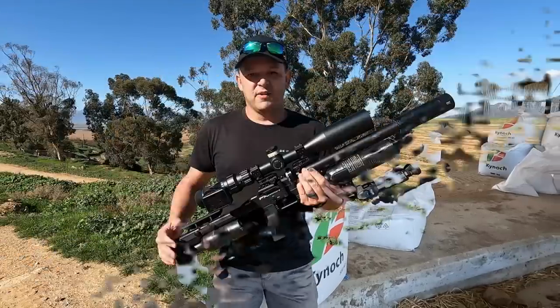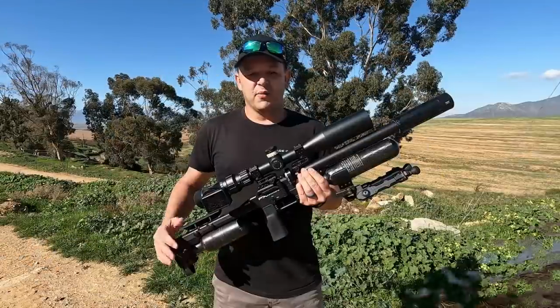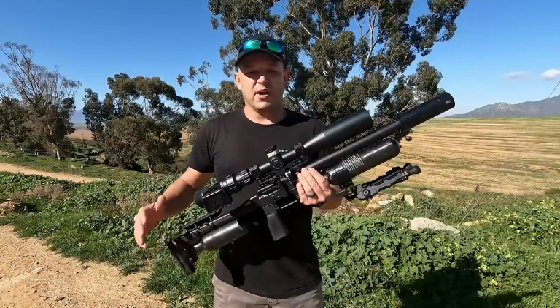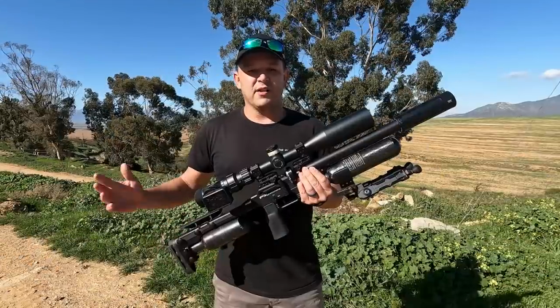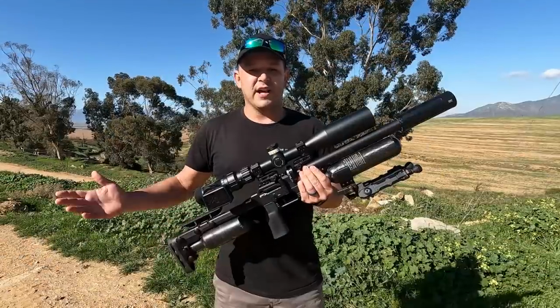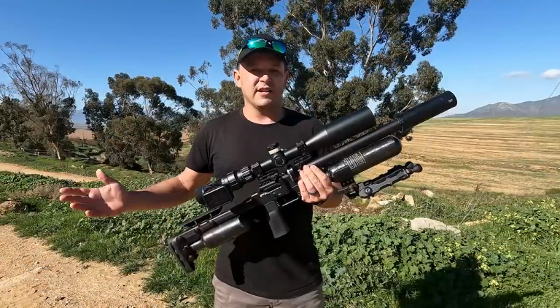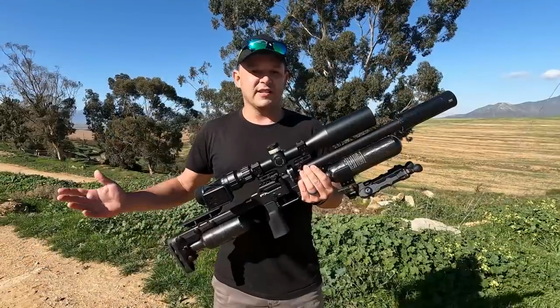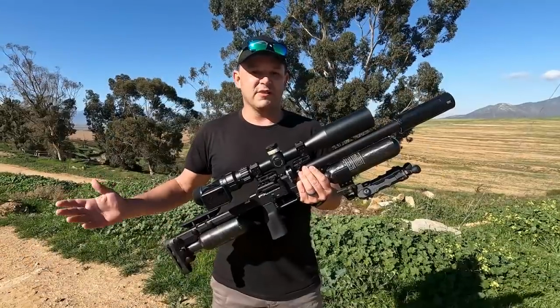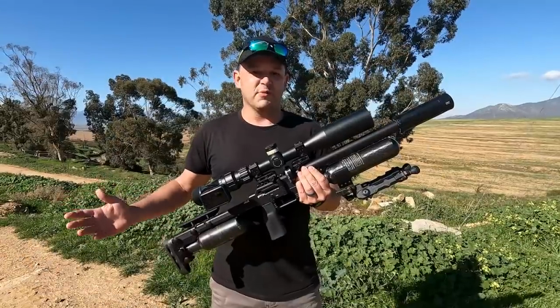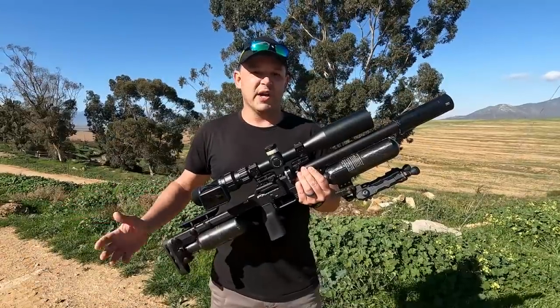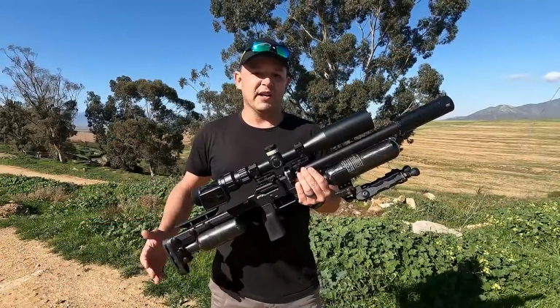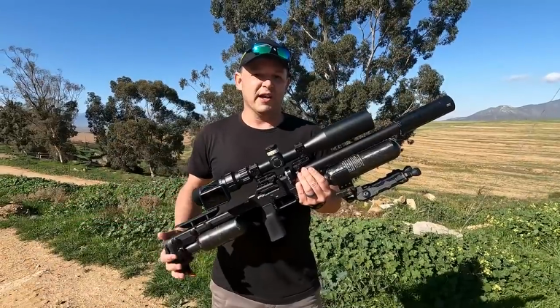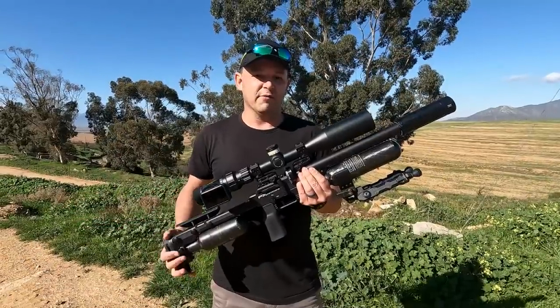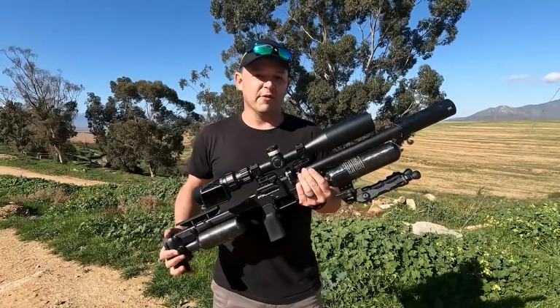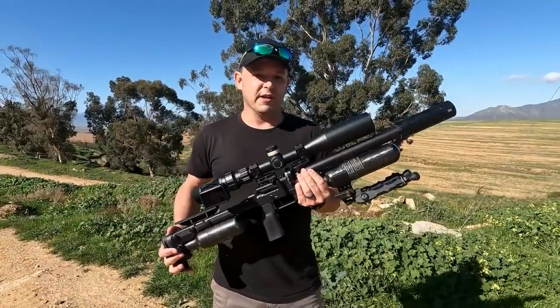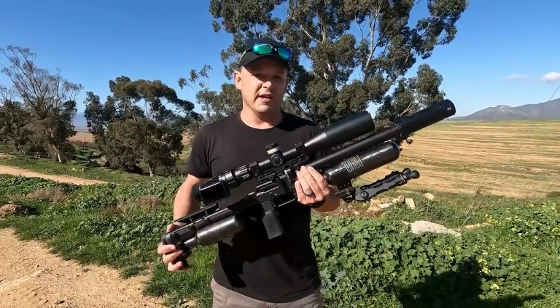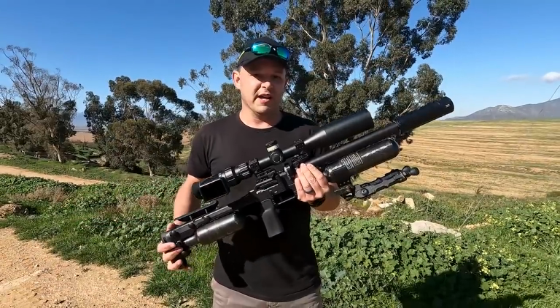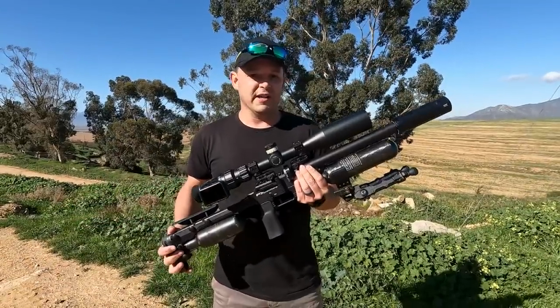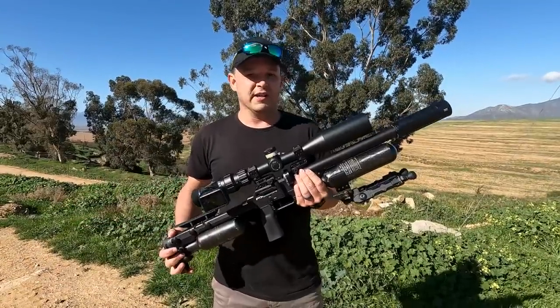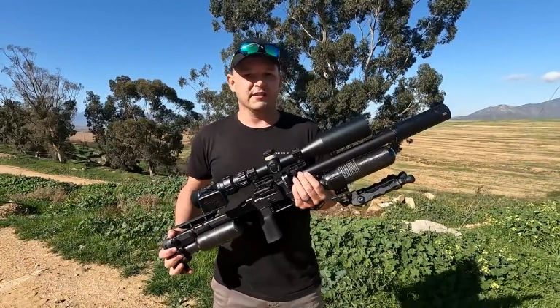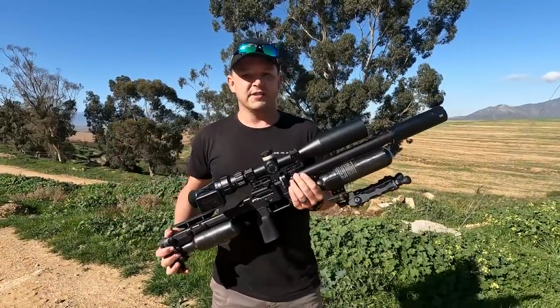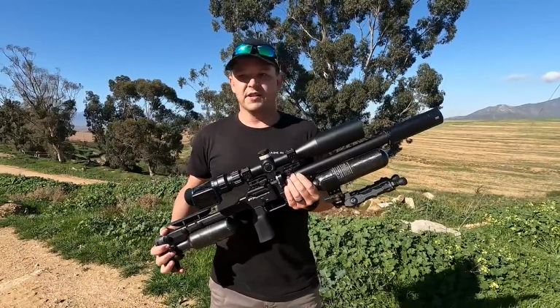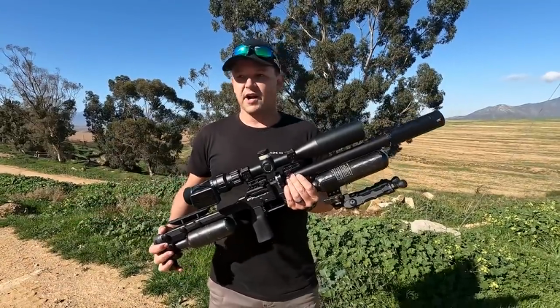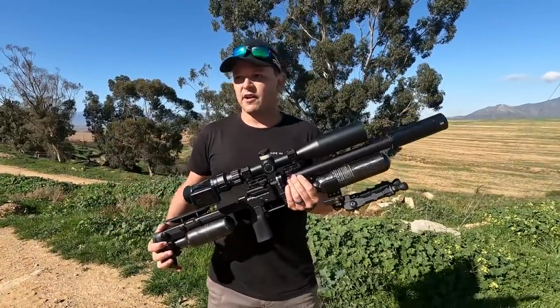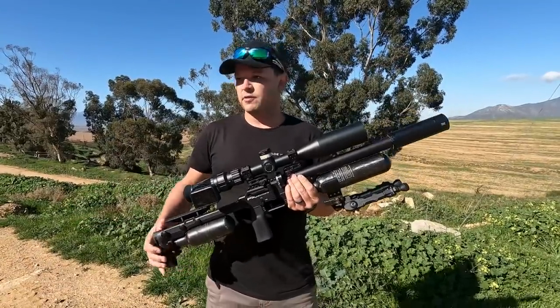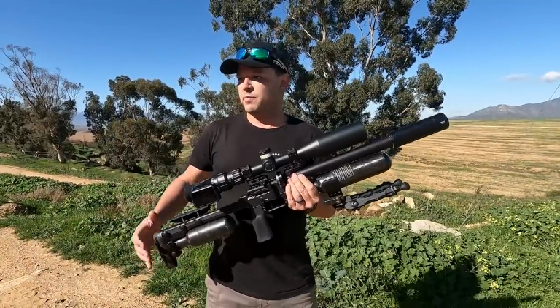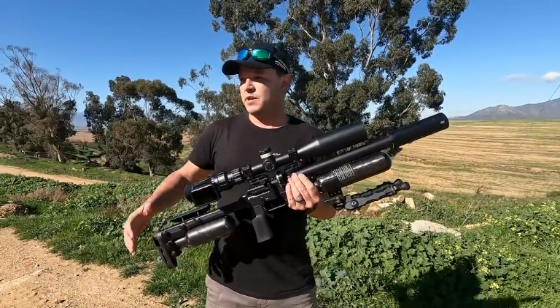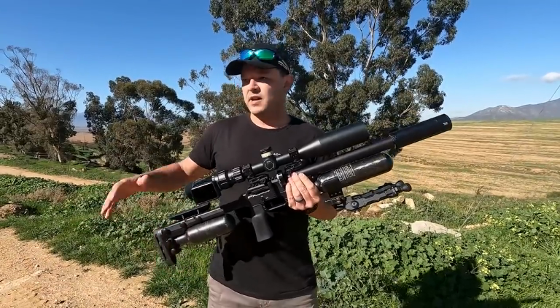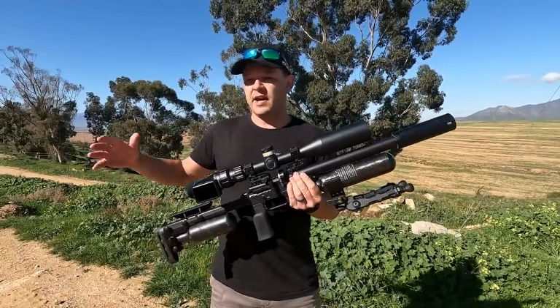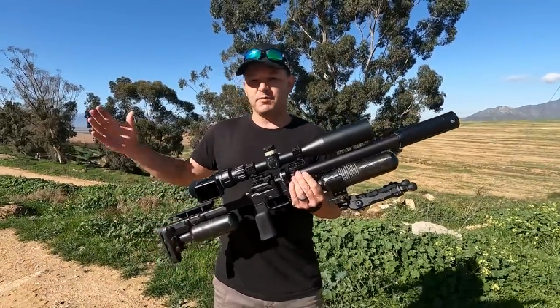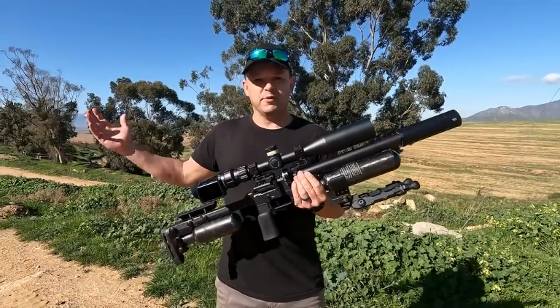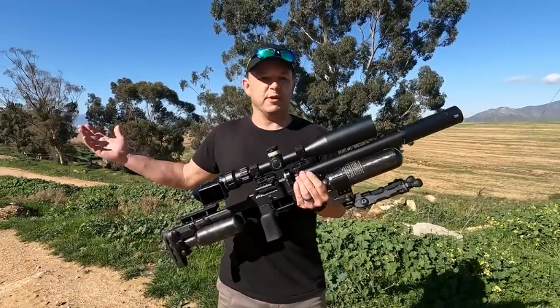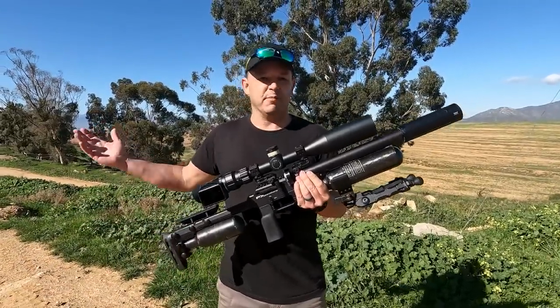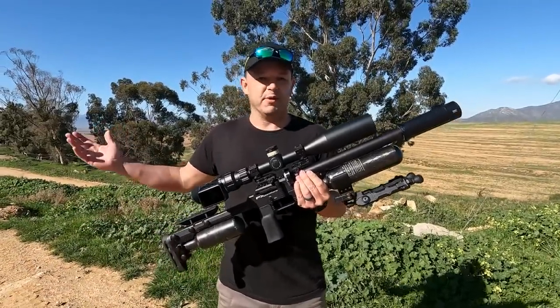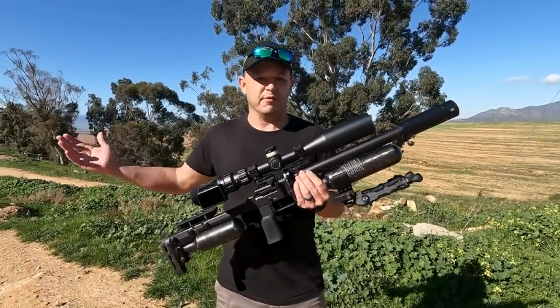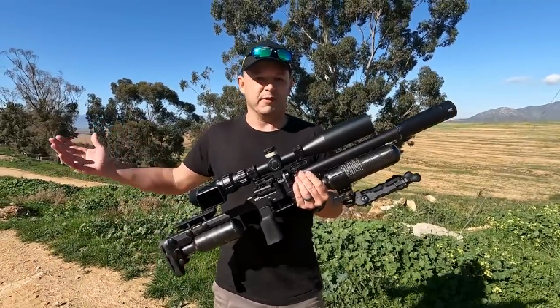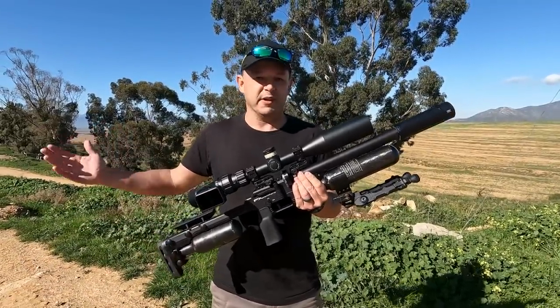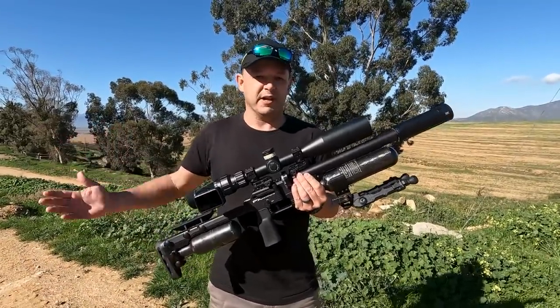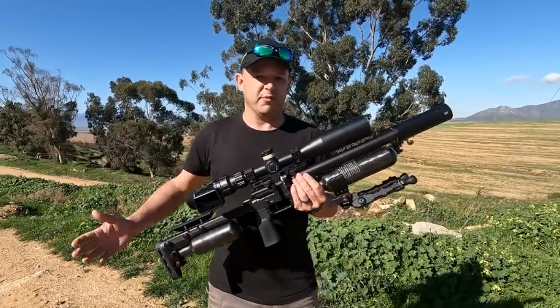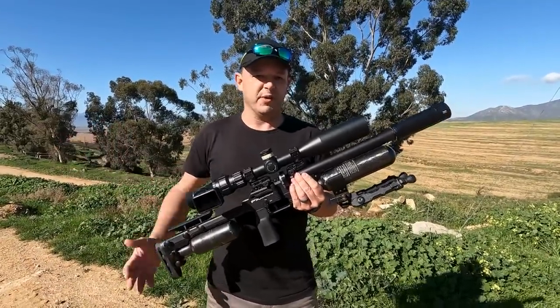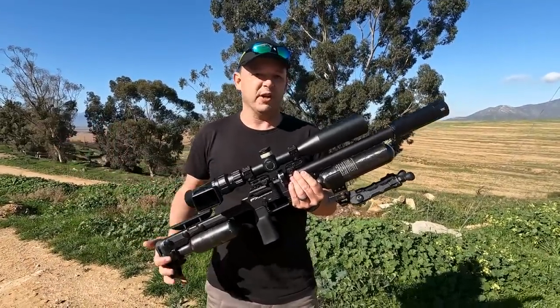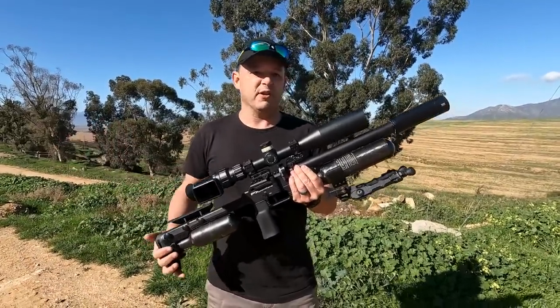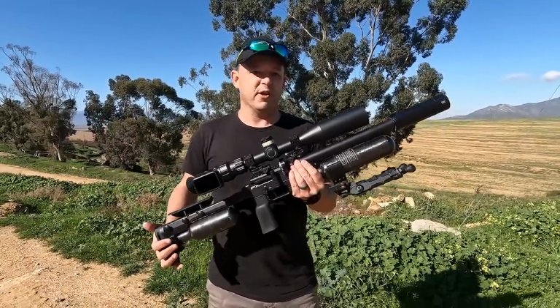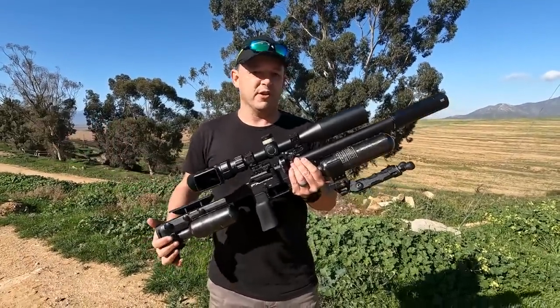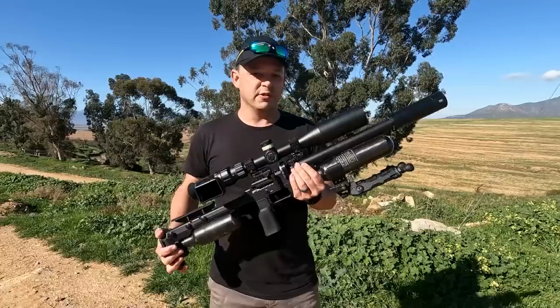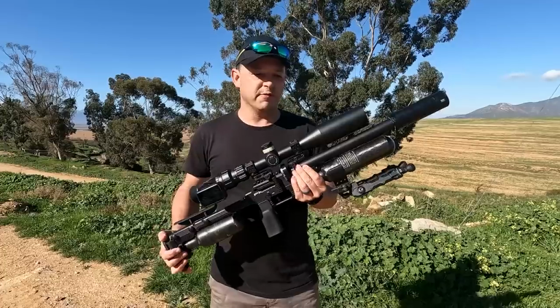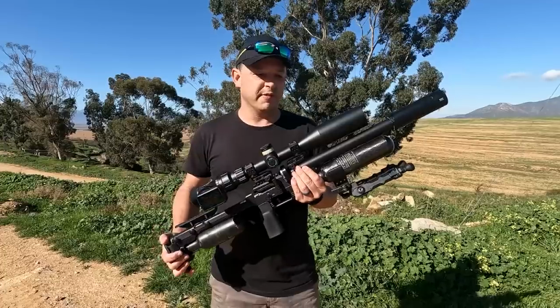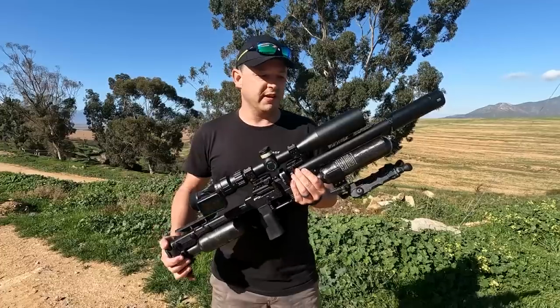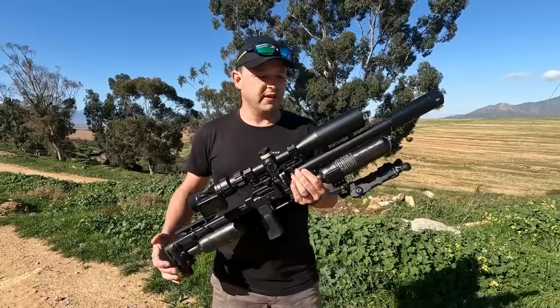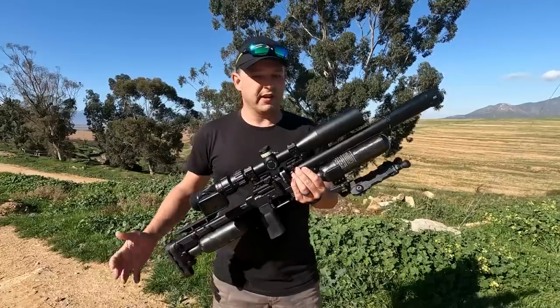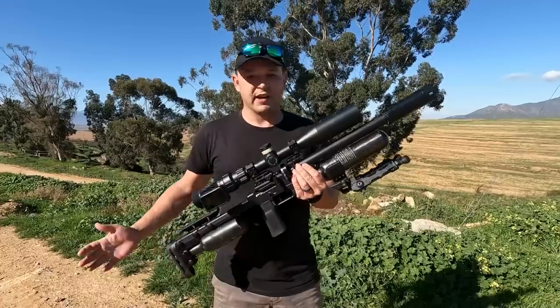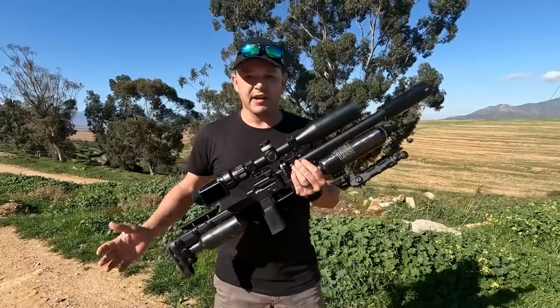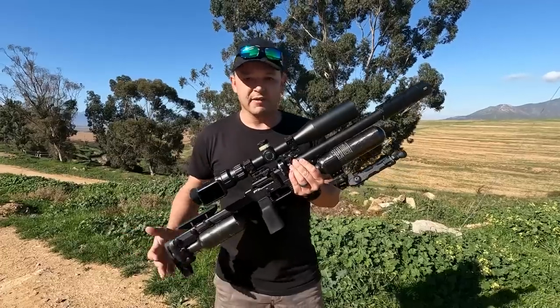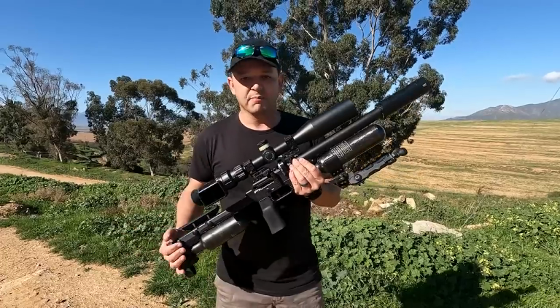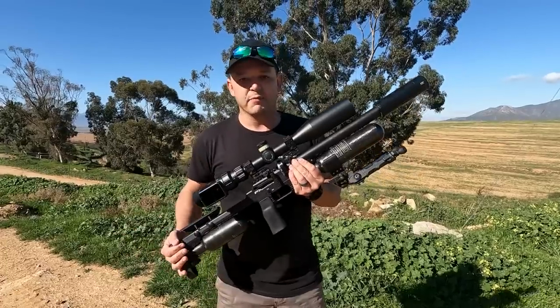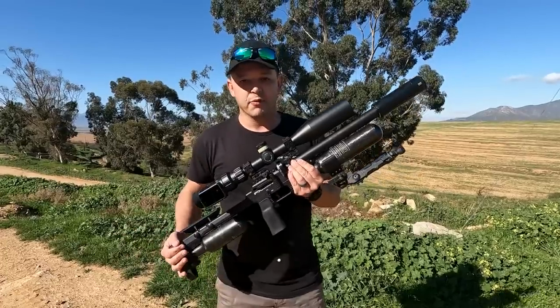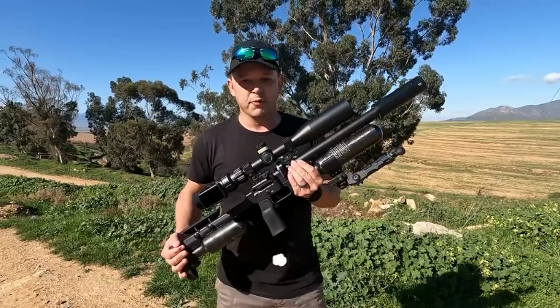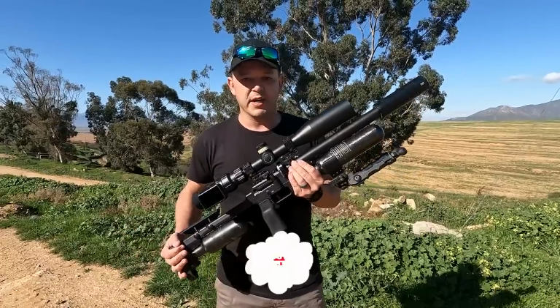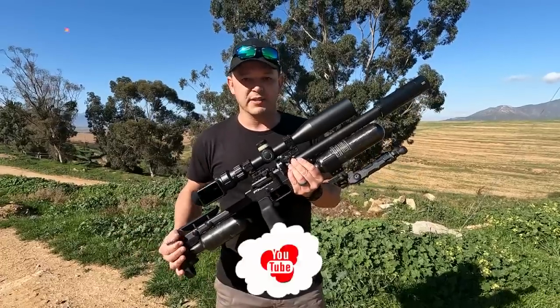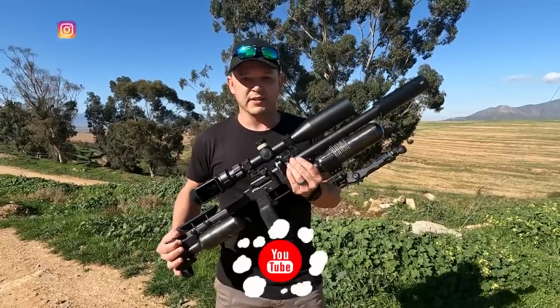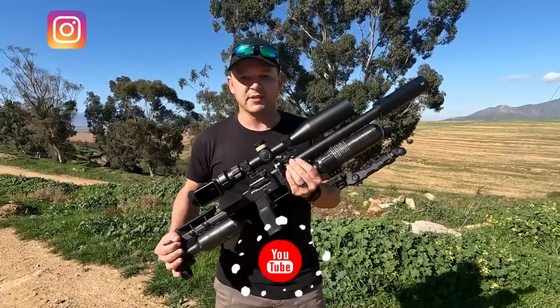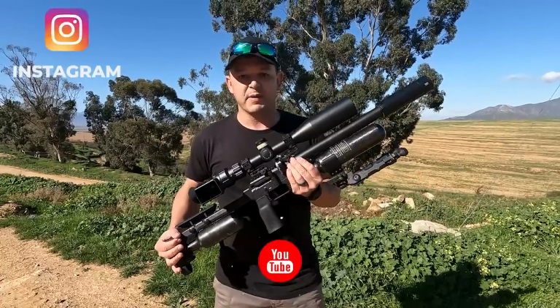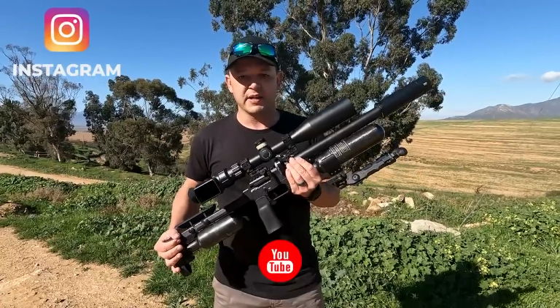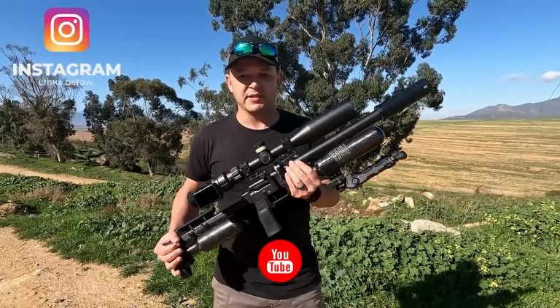Well, that is it — we are done for the day. It turned out to be an absolutely beautiful day. We had loads of fun and the gun performed as expected.